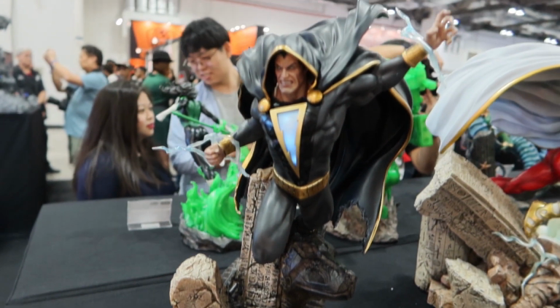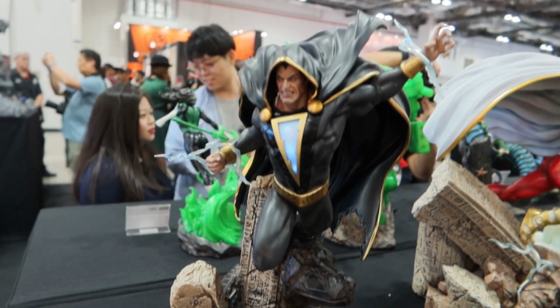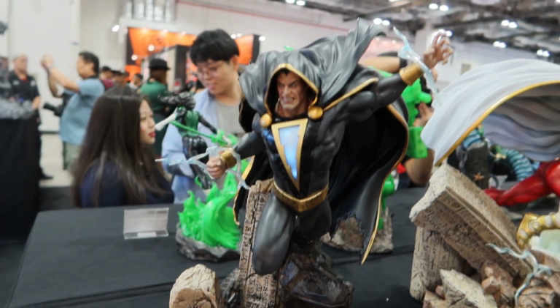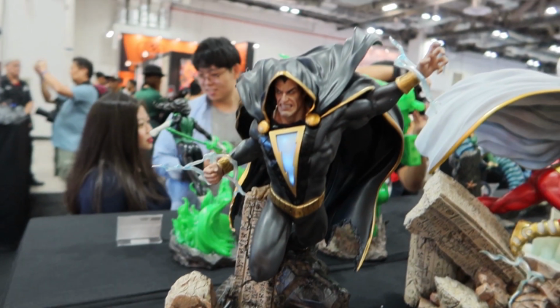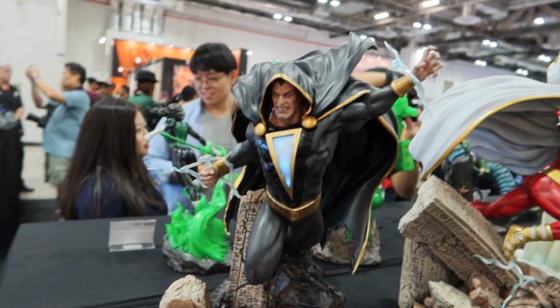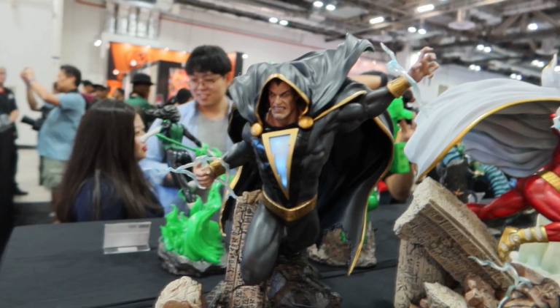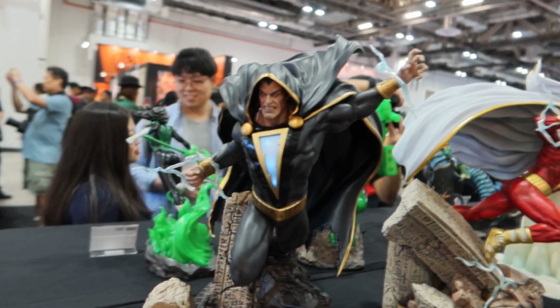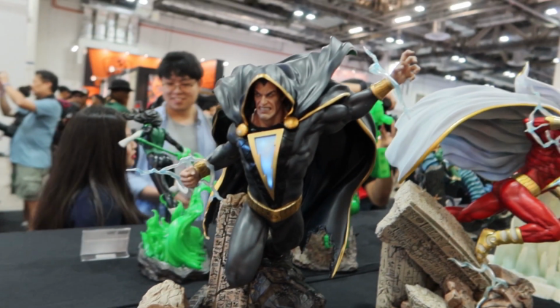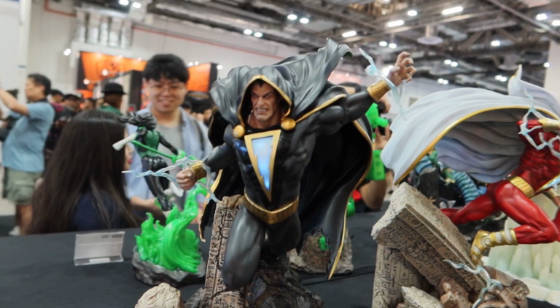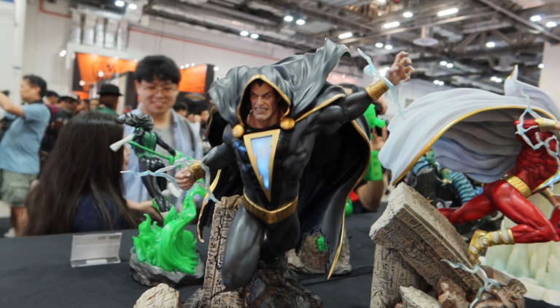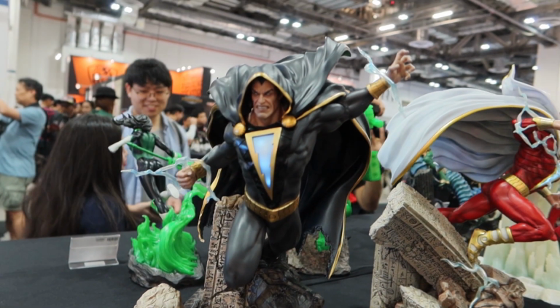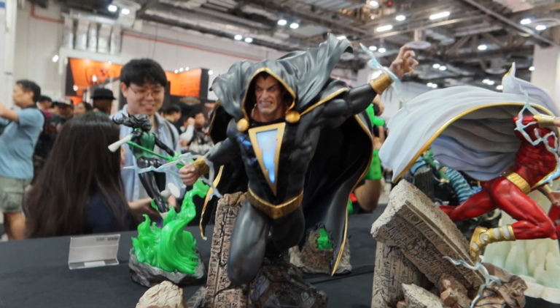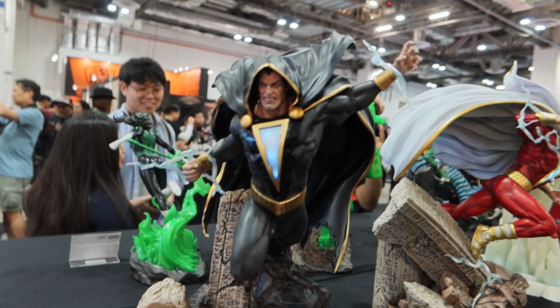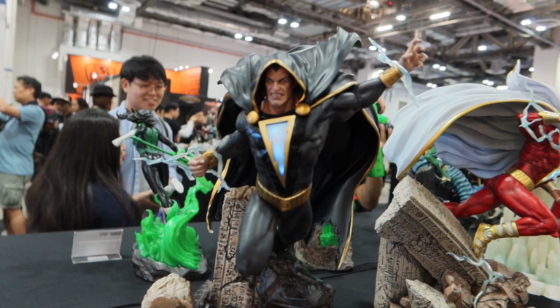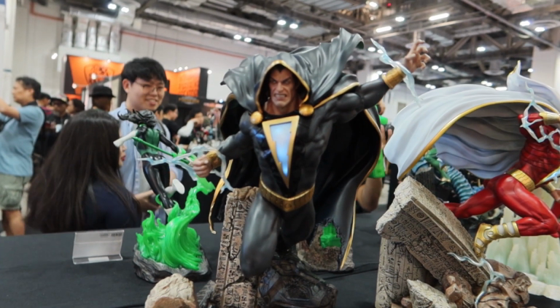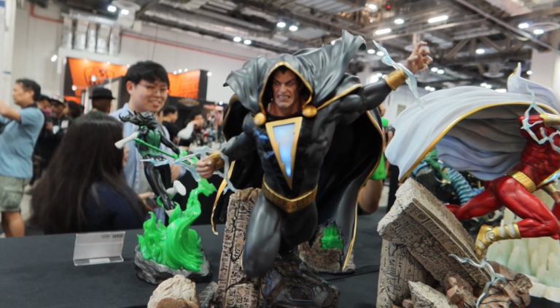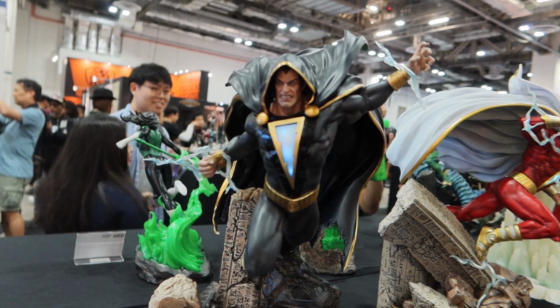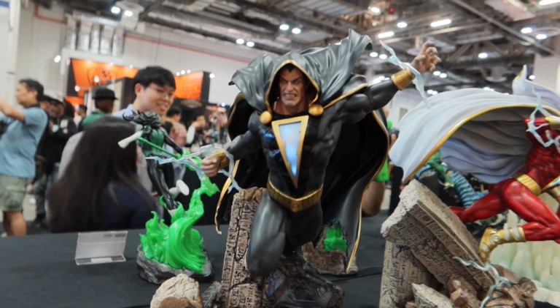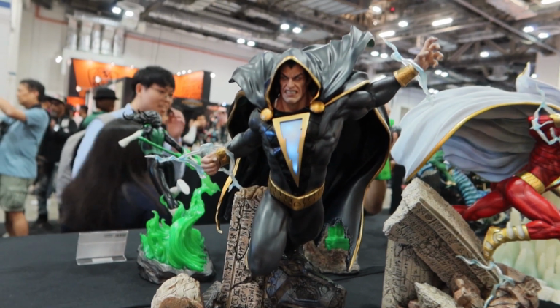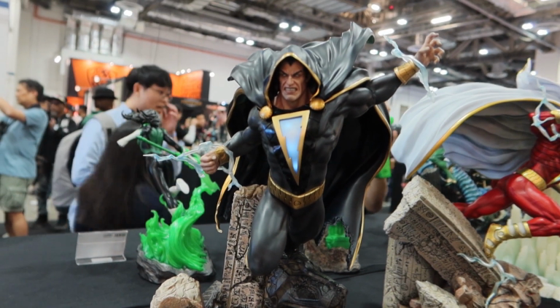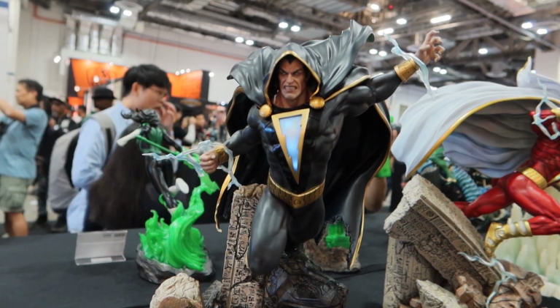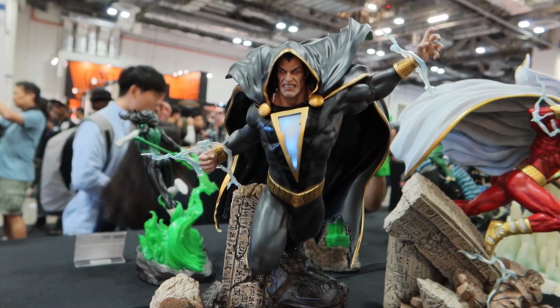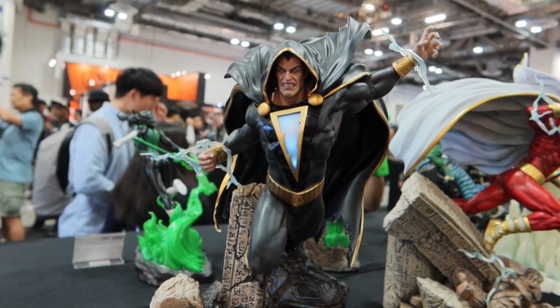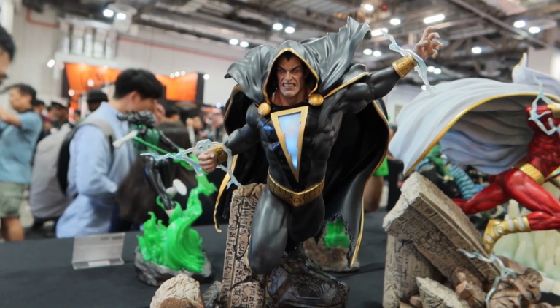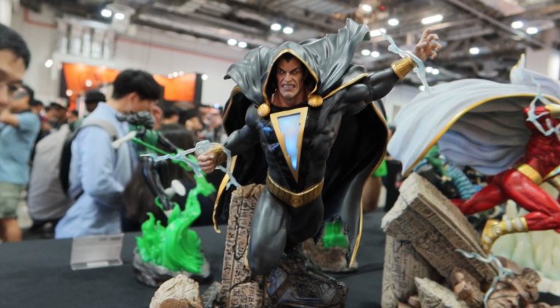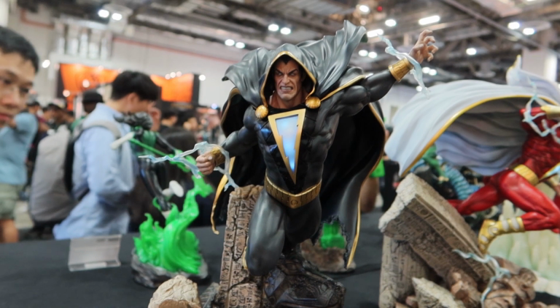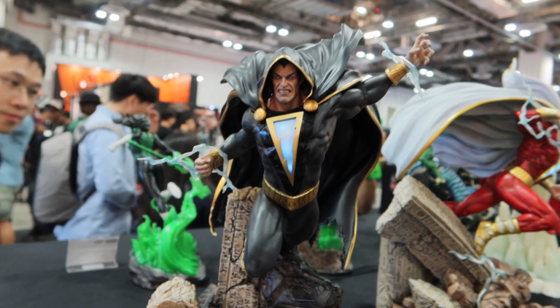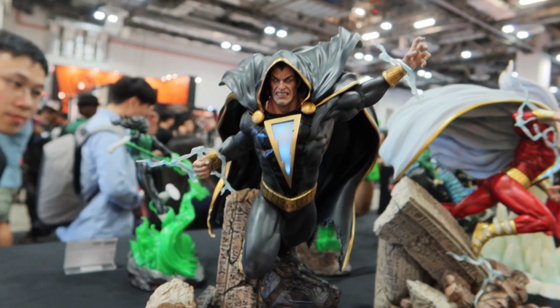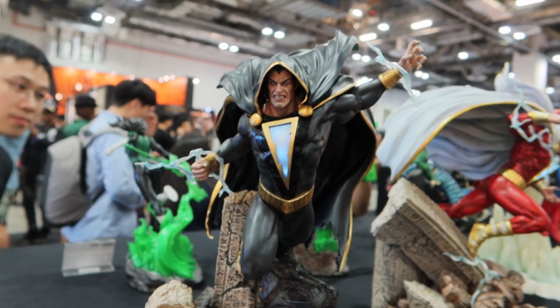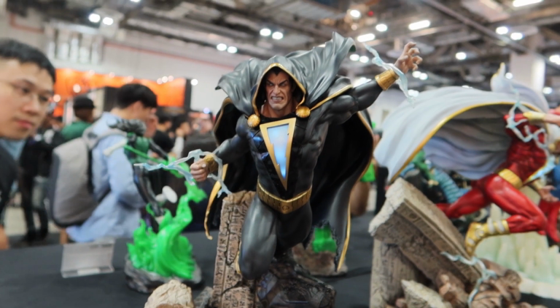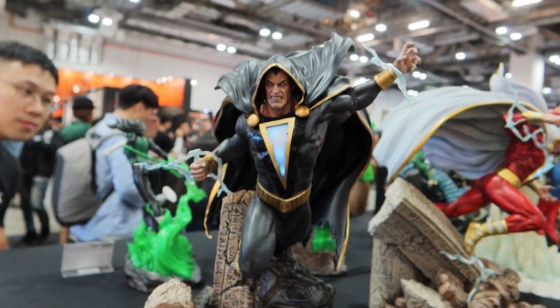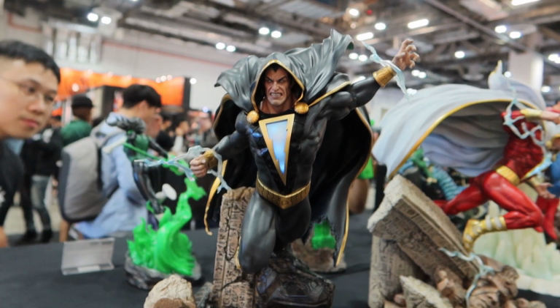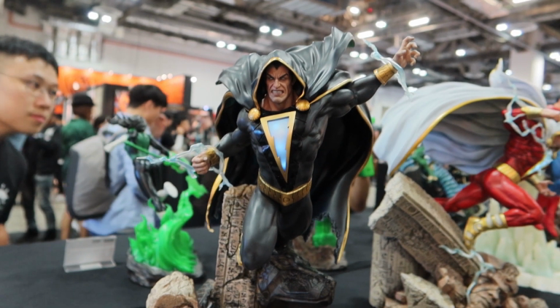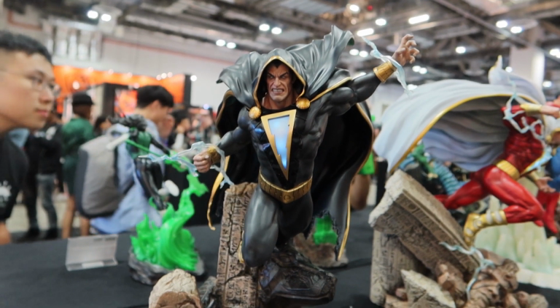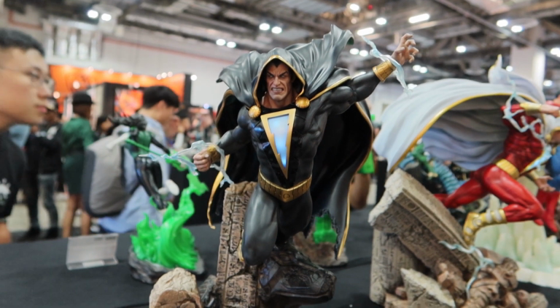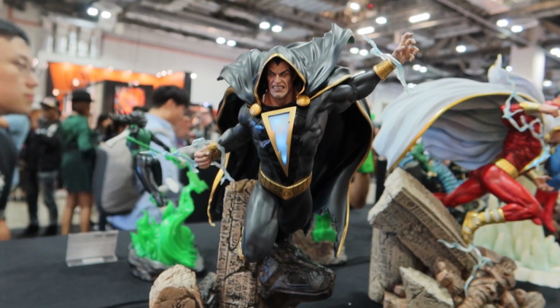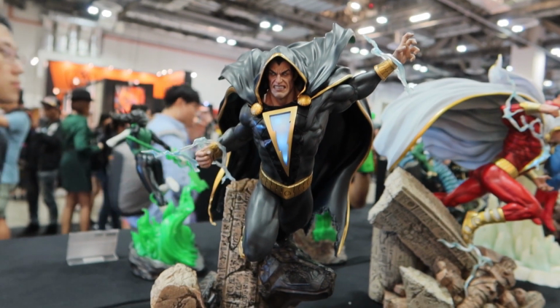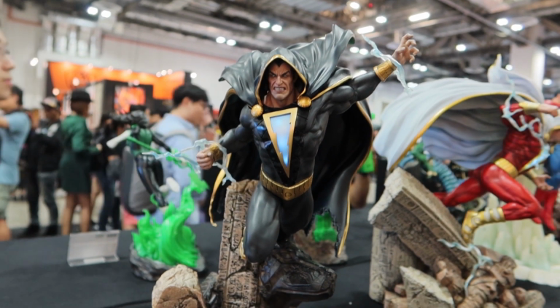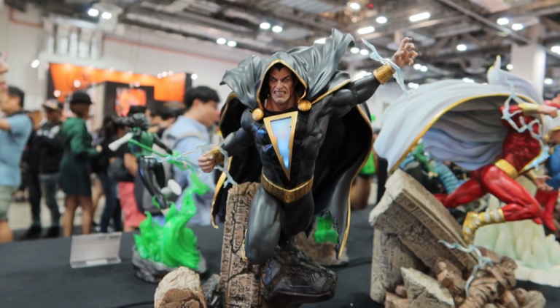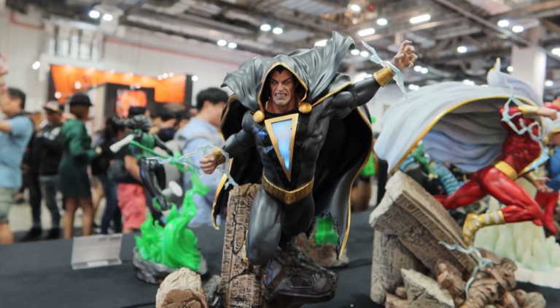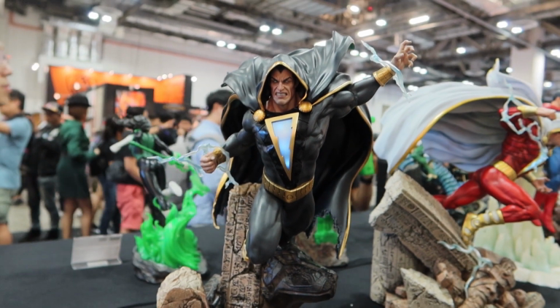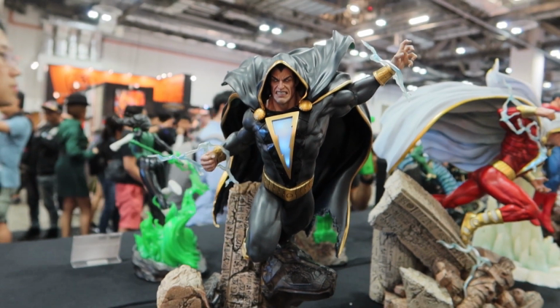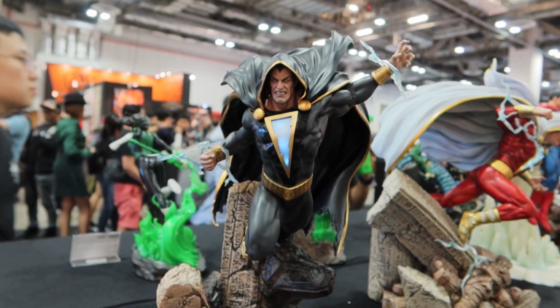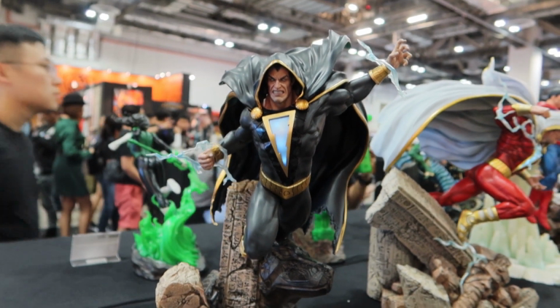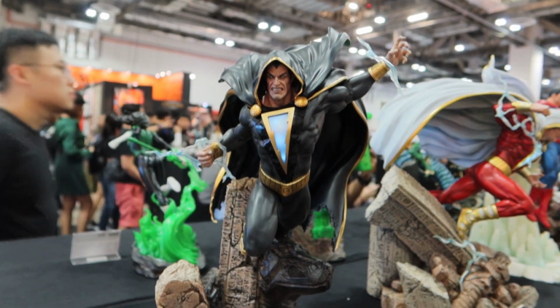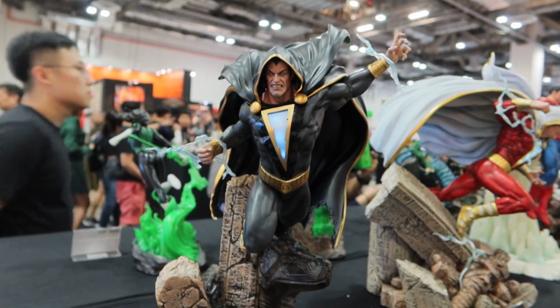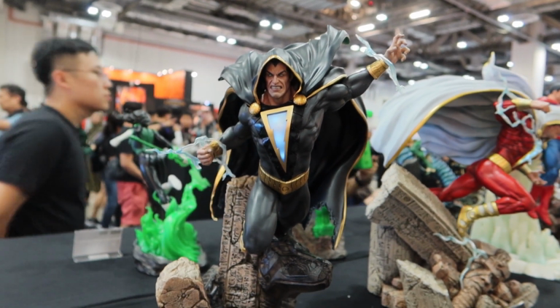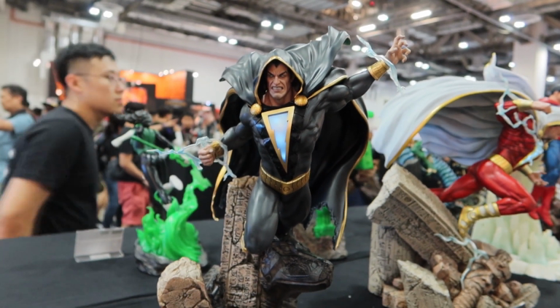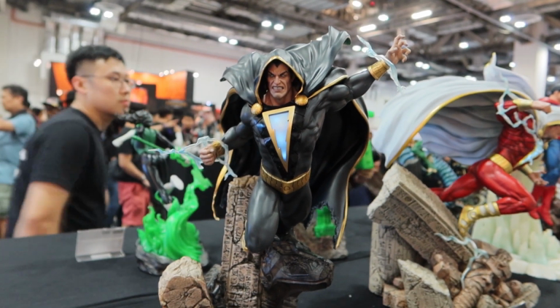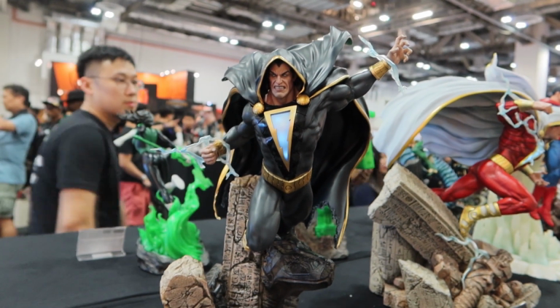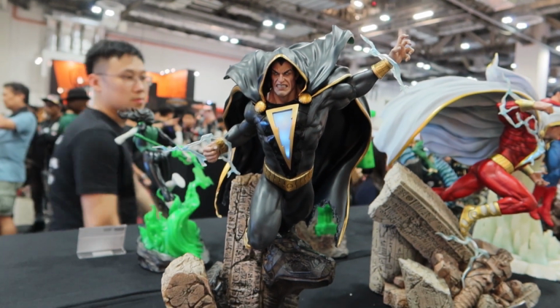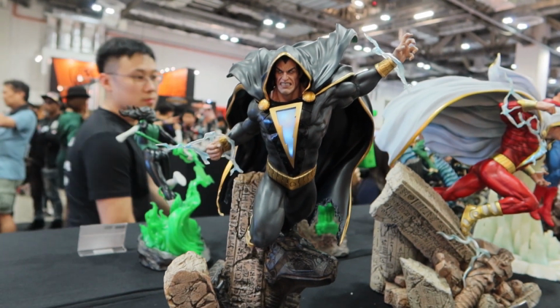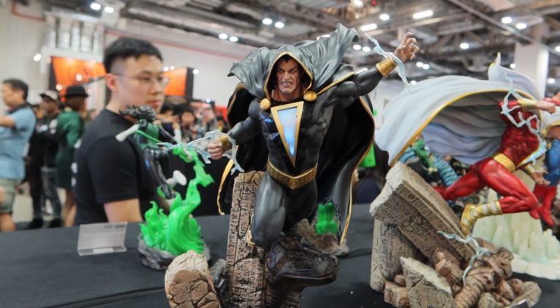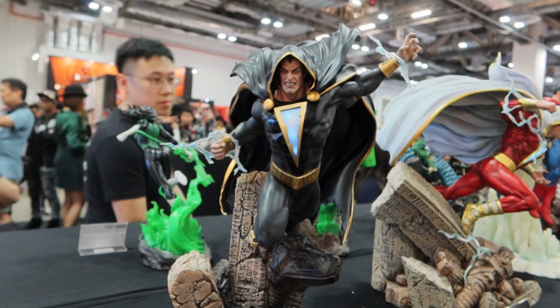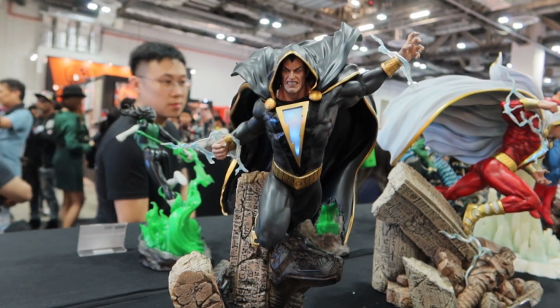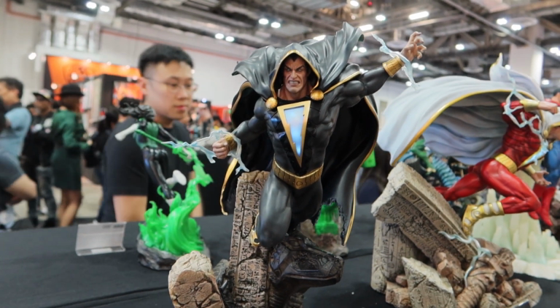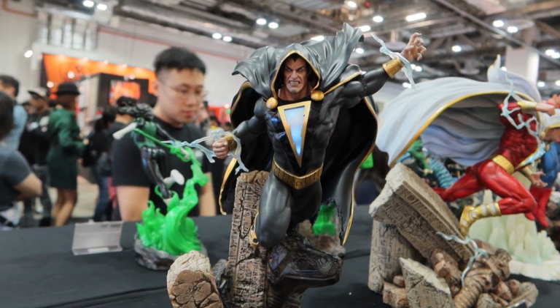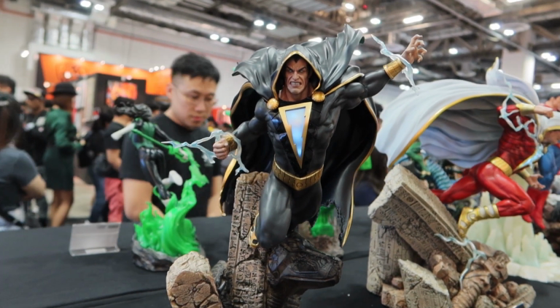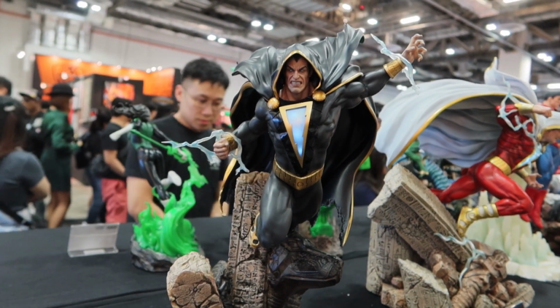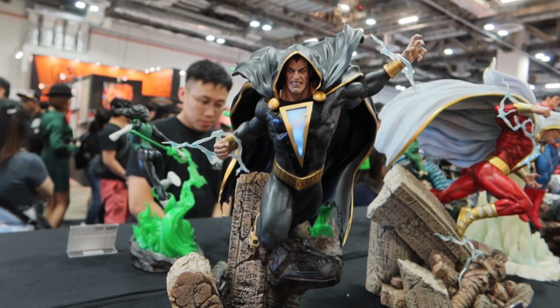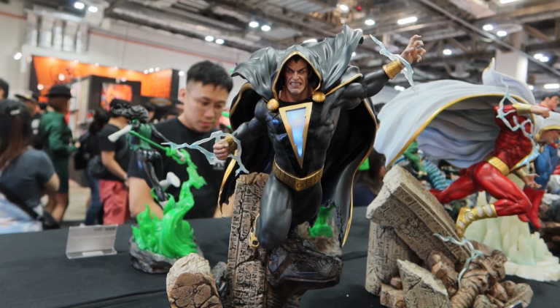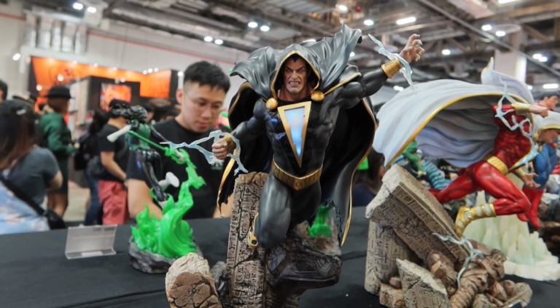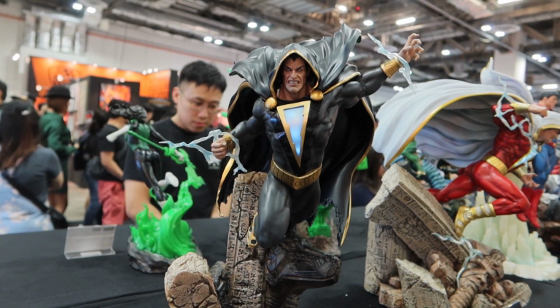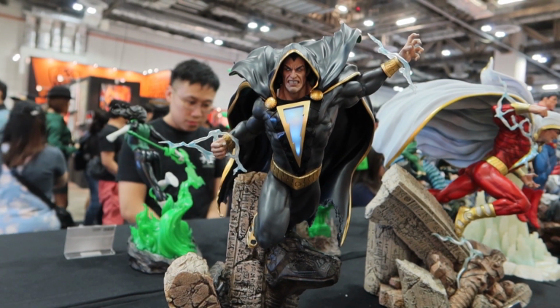I like the yellowish or brownish ruins against the black — I think the color scheme works really well for this one. This is Black Adam by XM Studios, 1/6 scale.